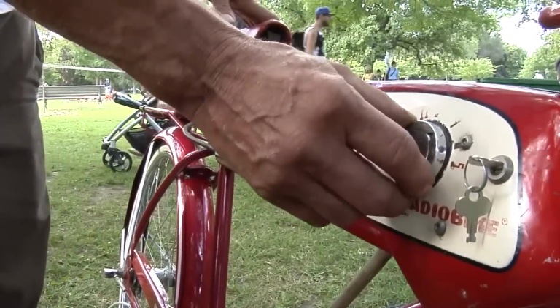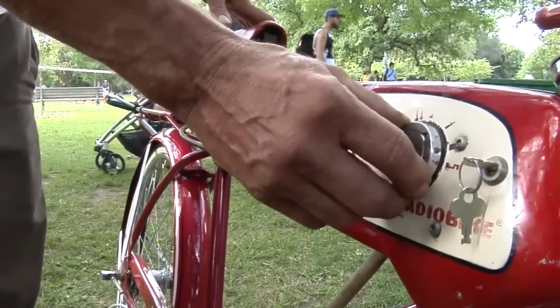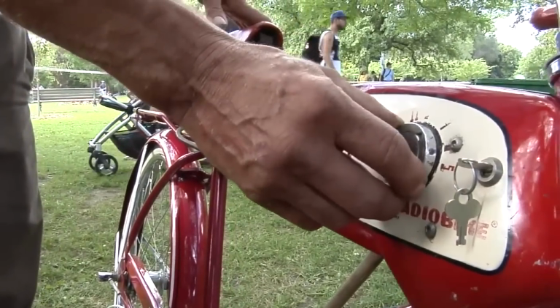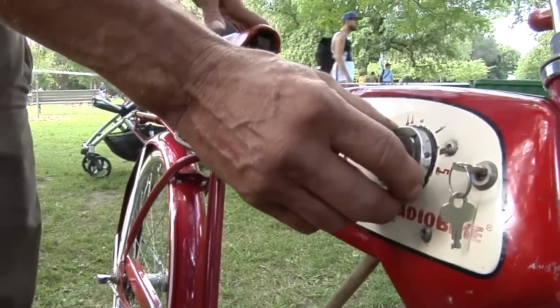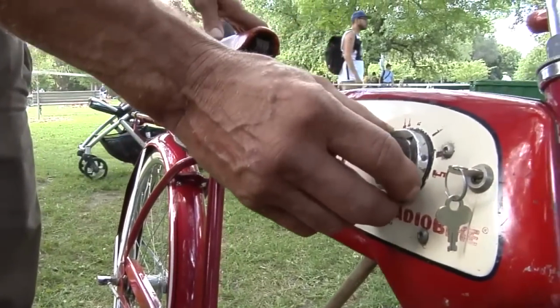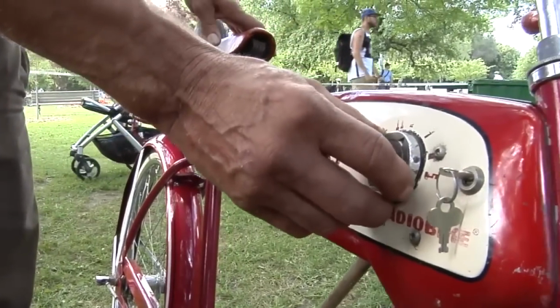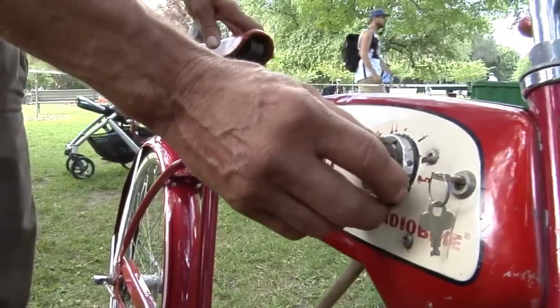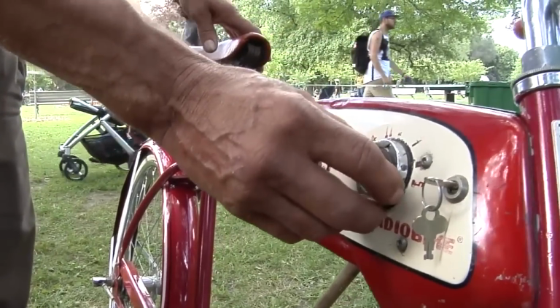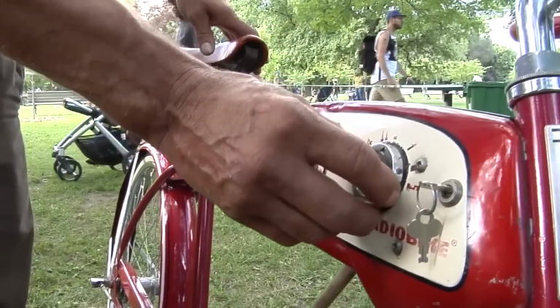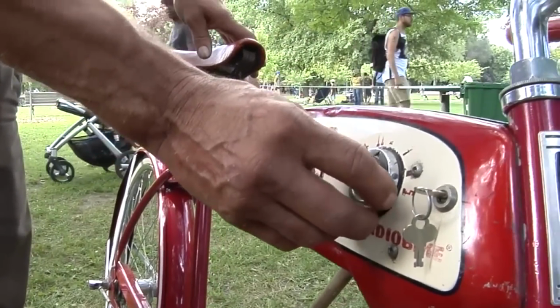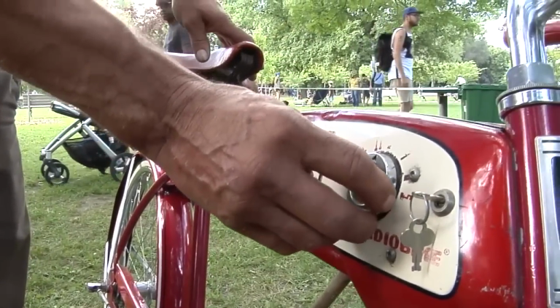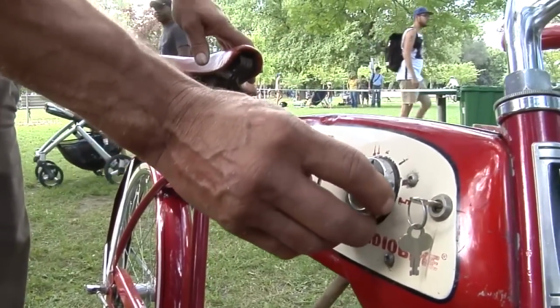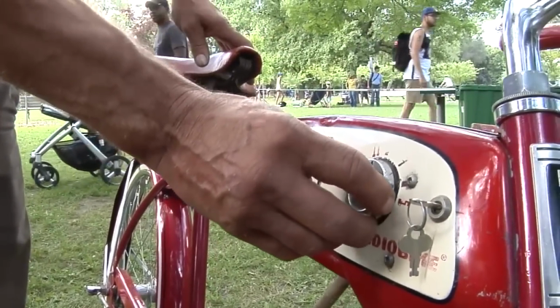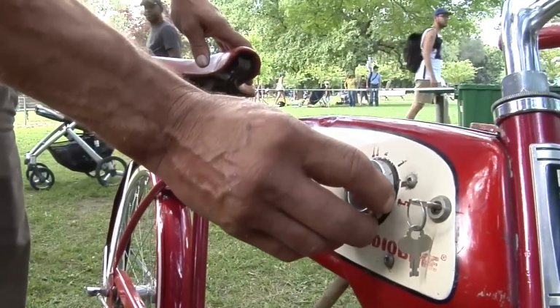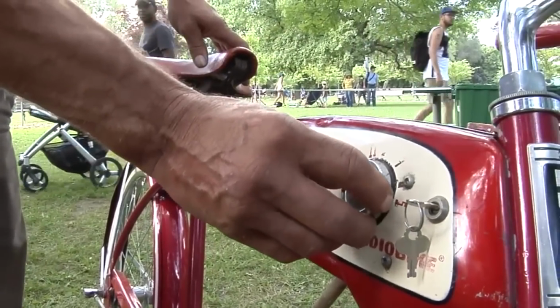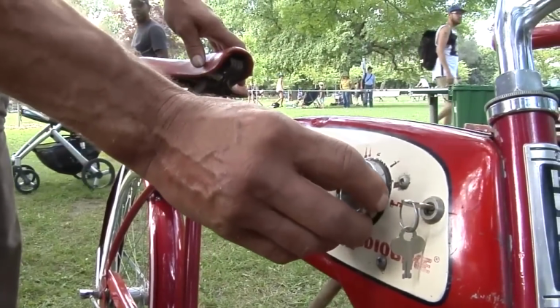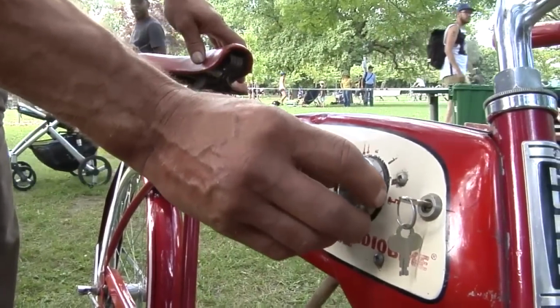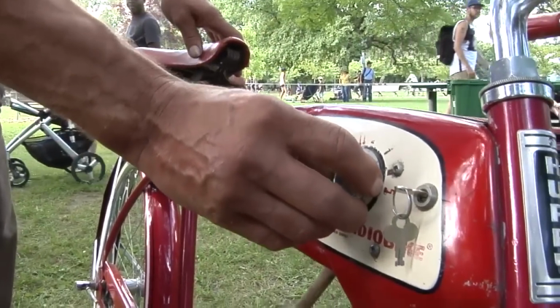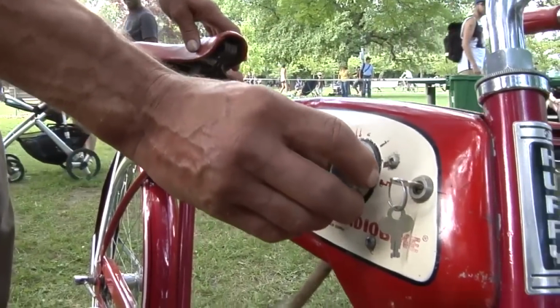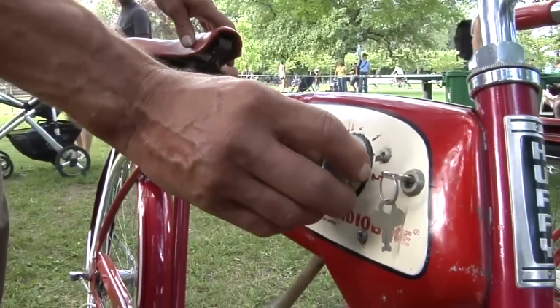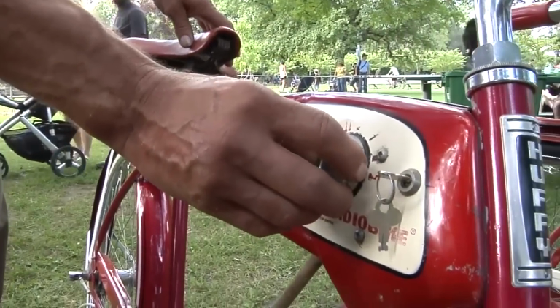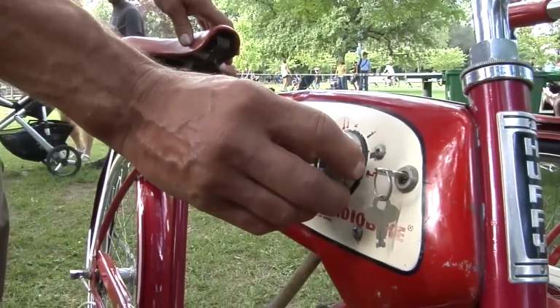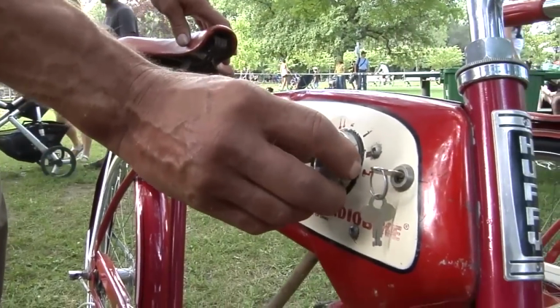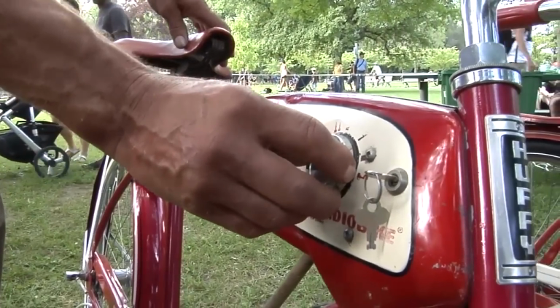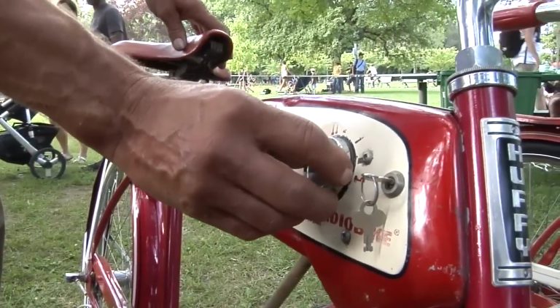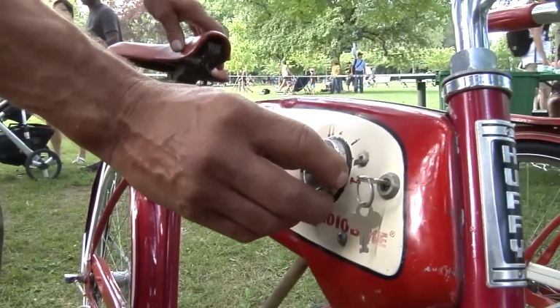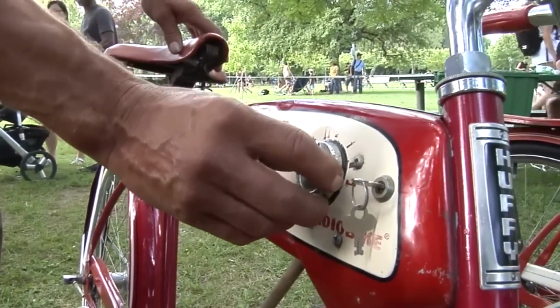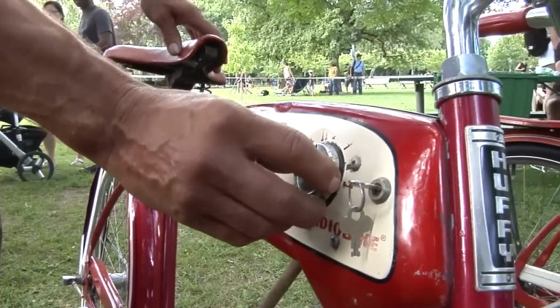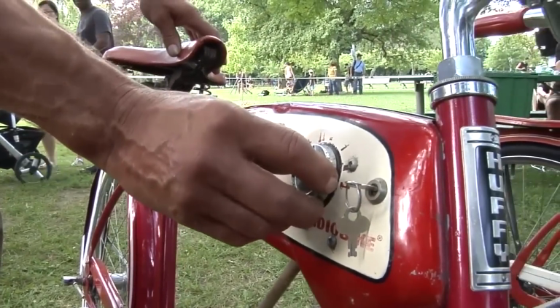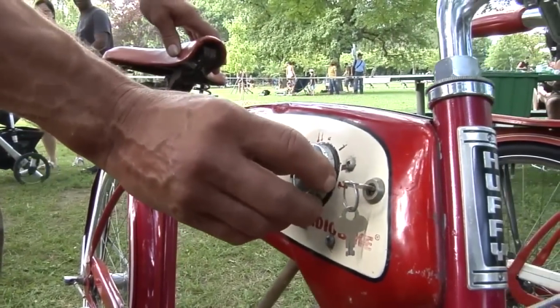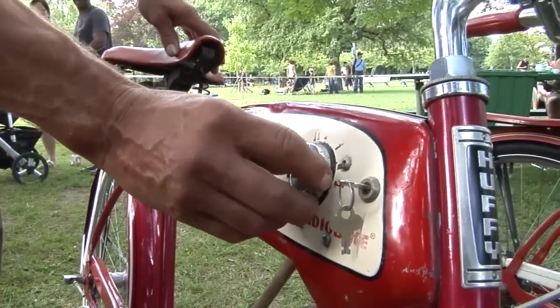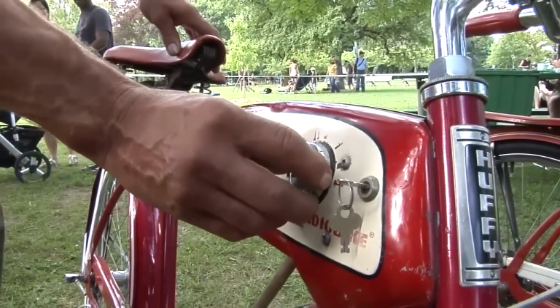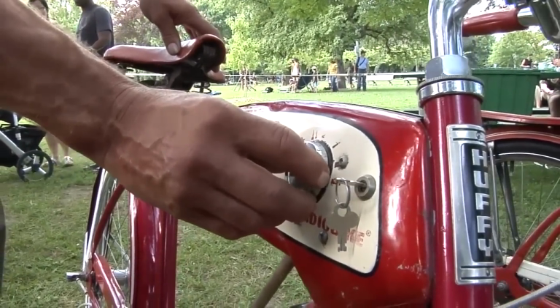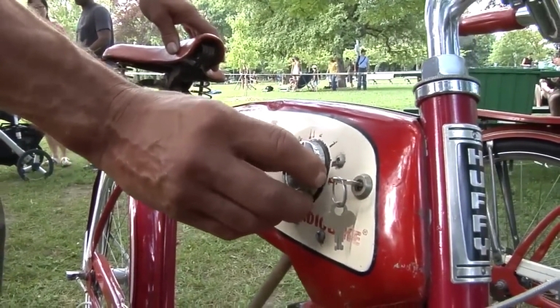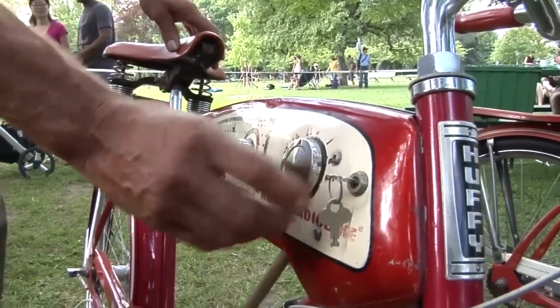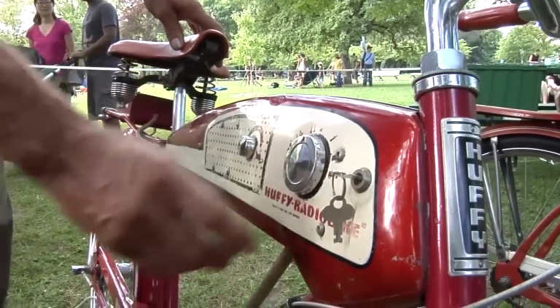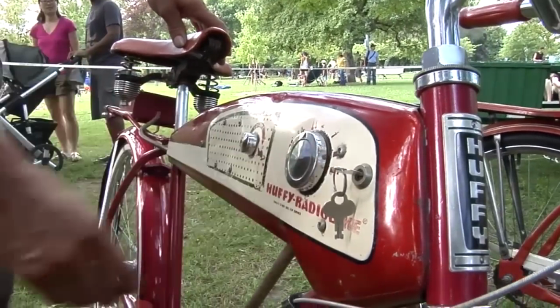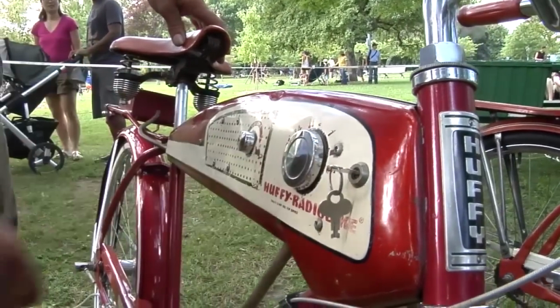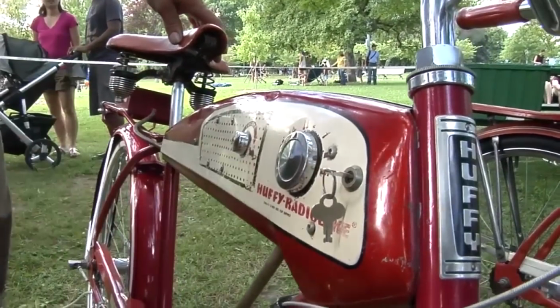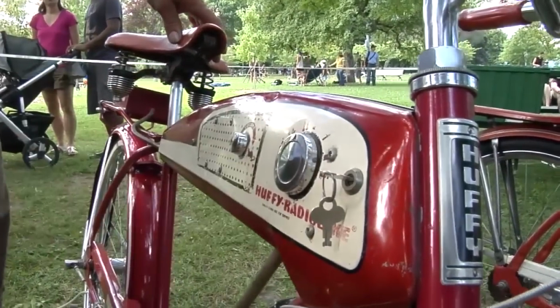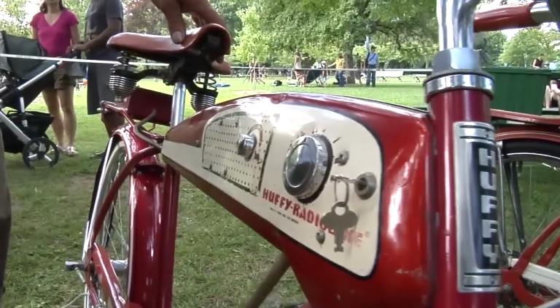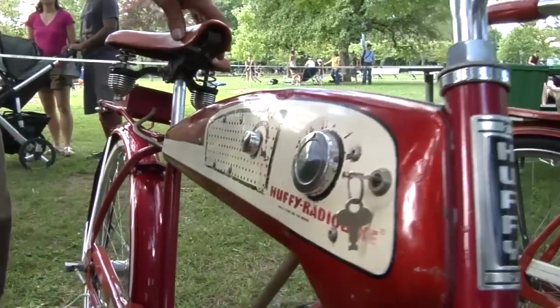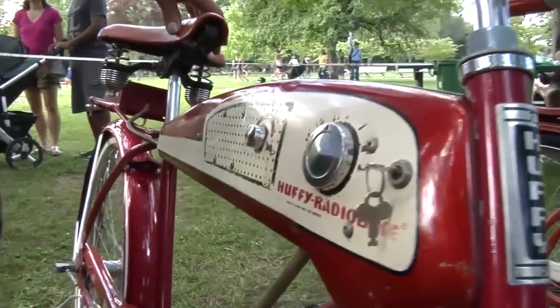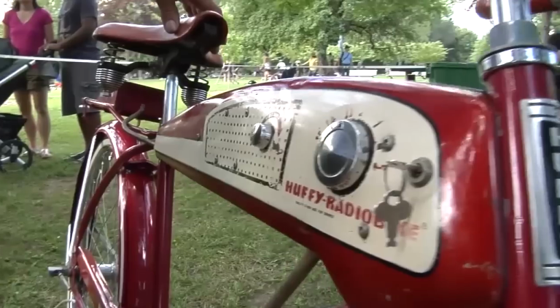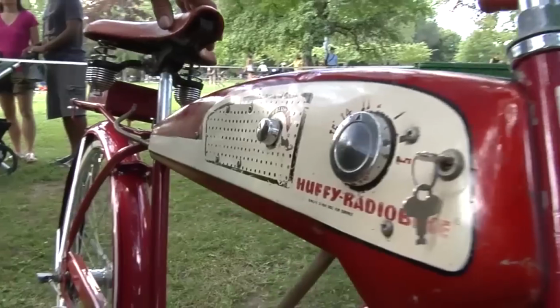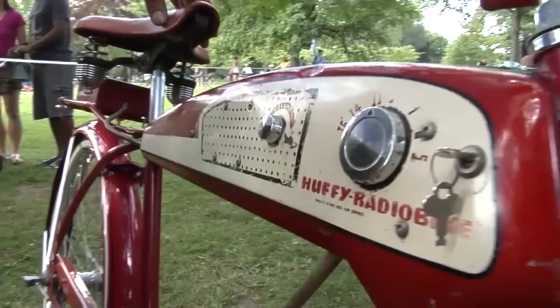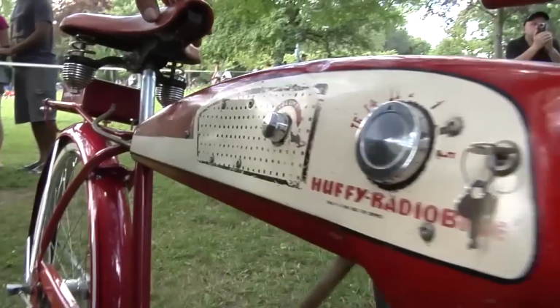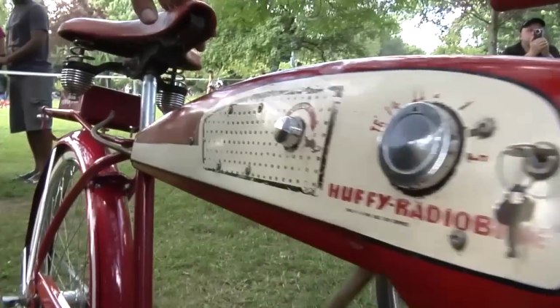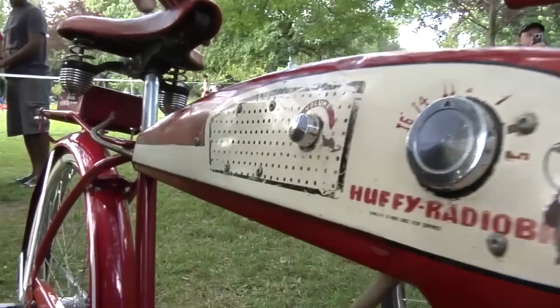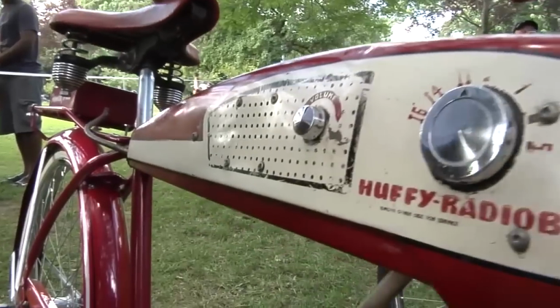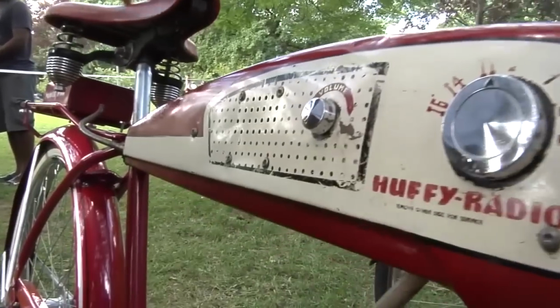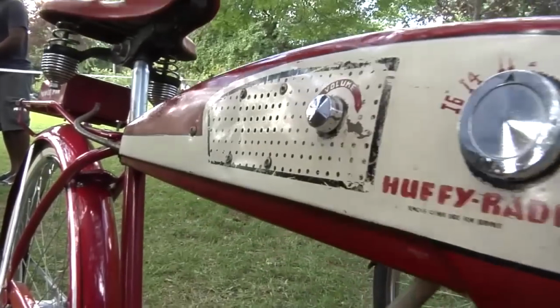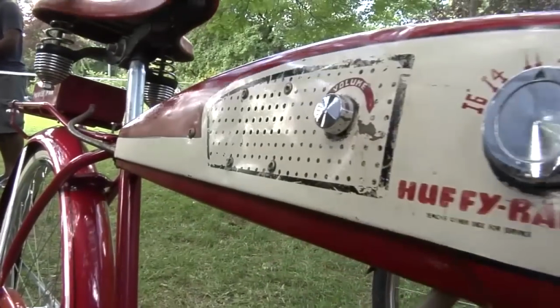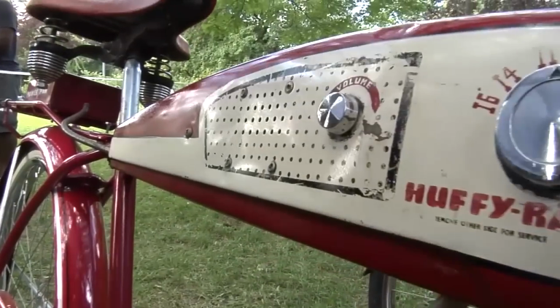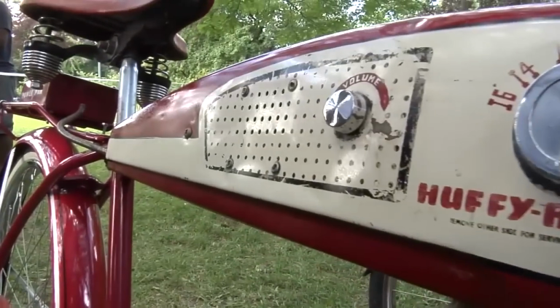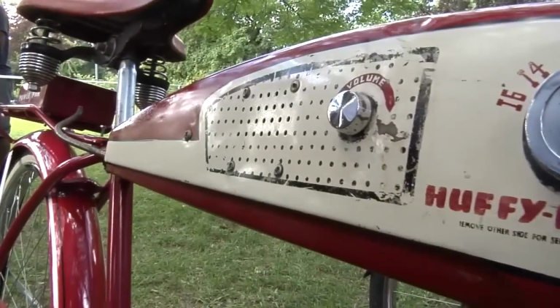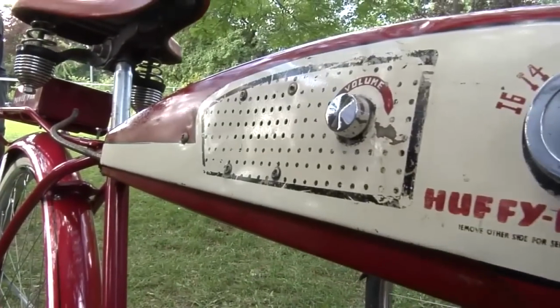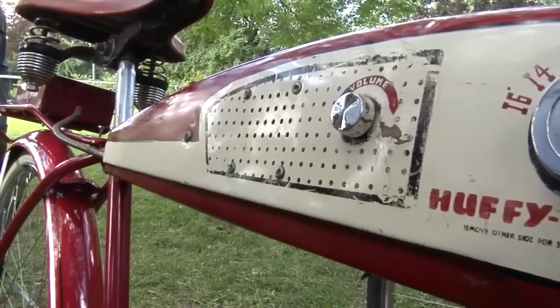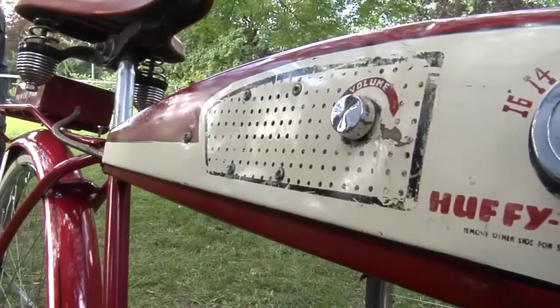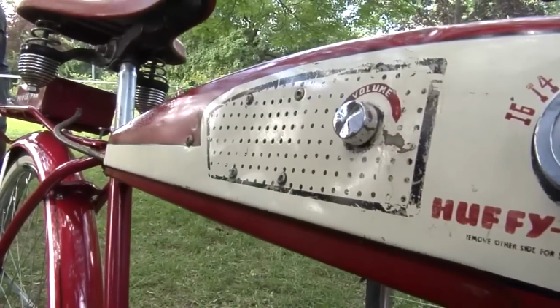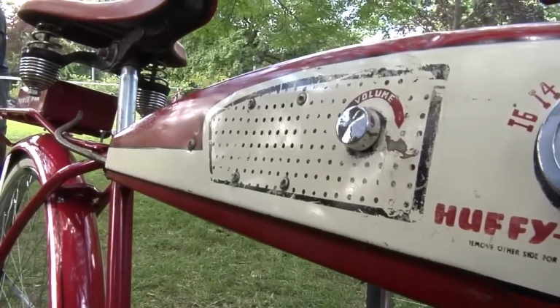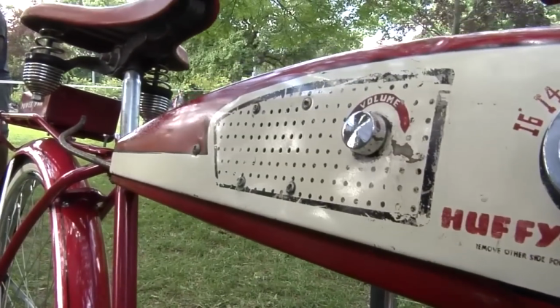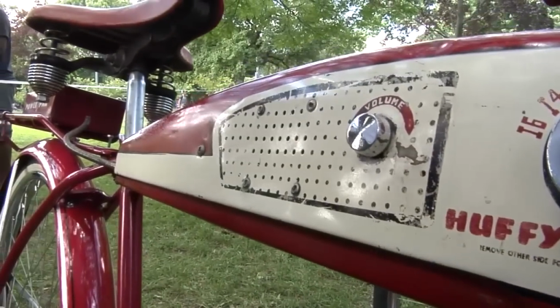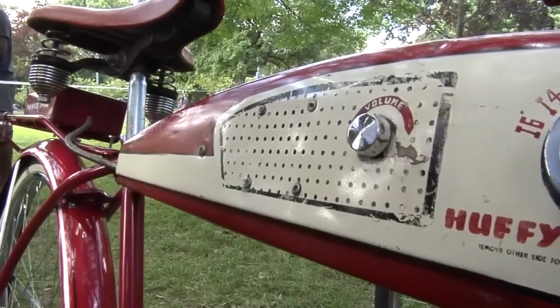It was one year only, so they're kind of a rare bike, and I believe every child in the U.S. of A. wanted to own one.